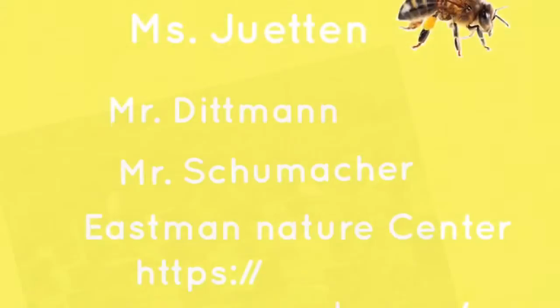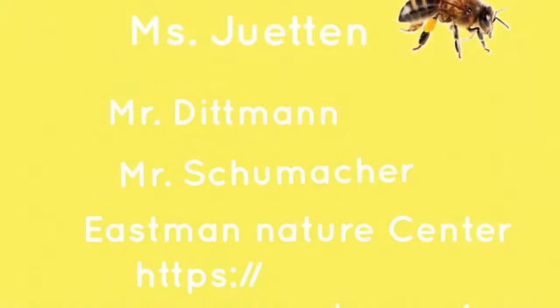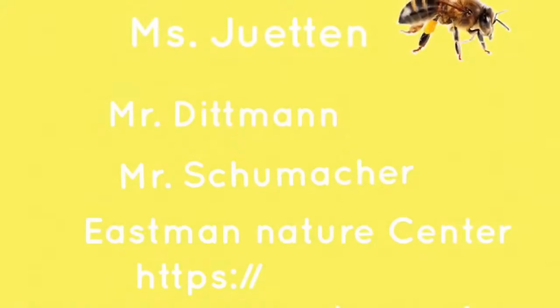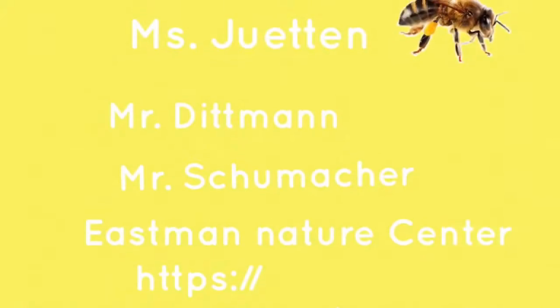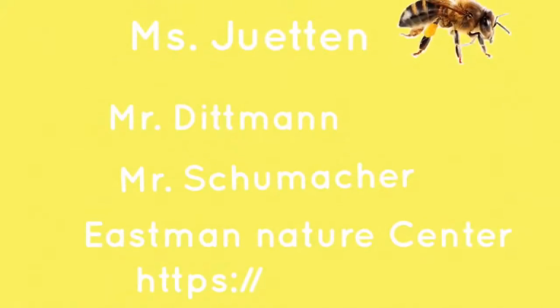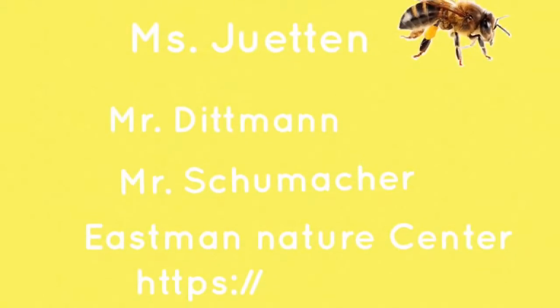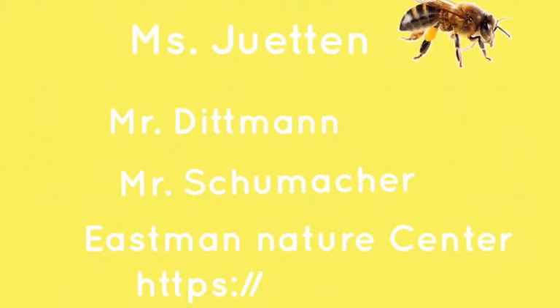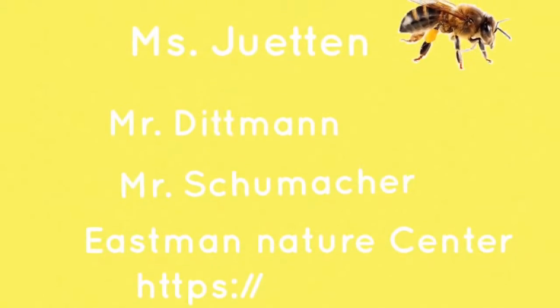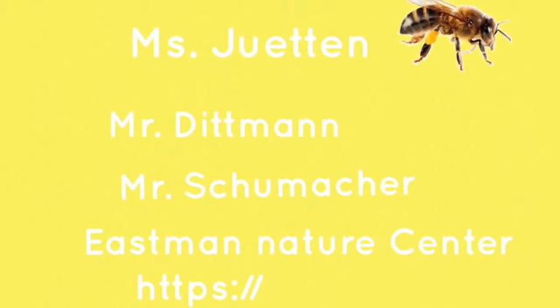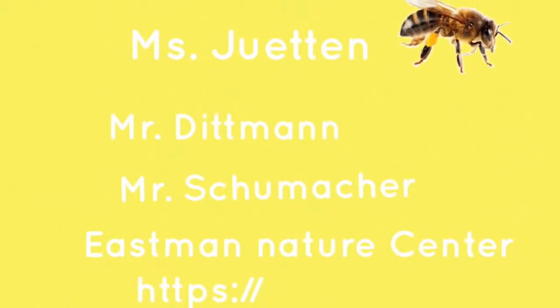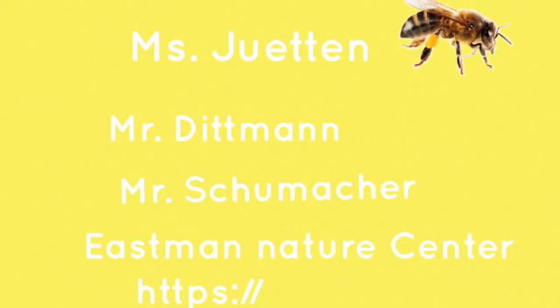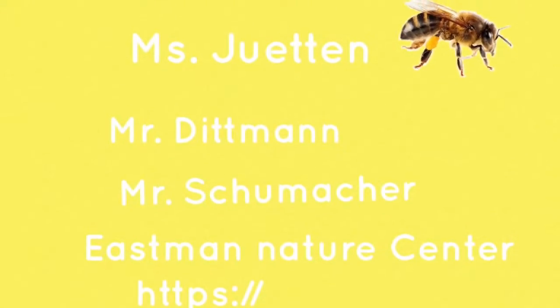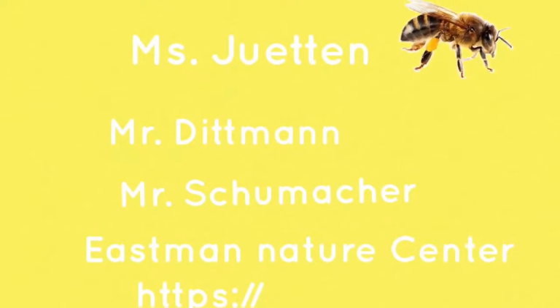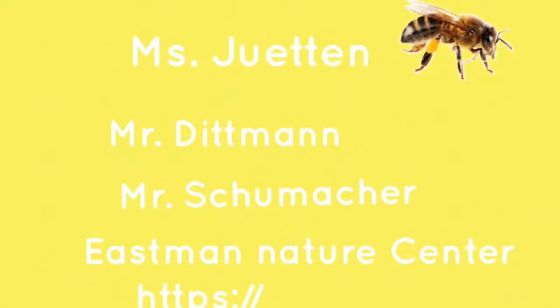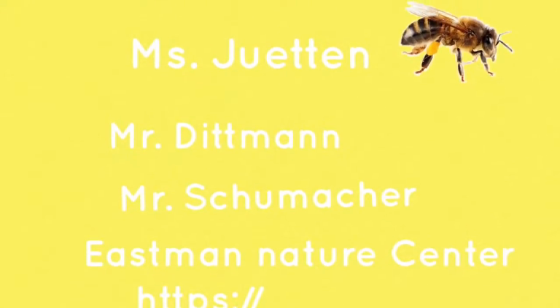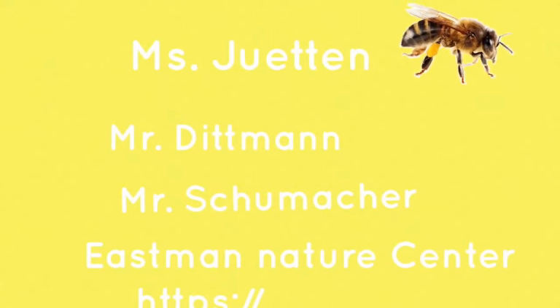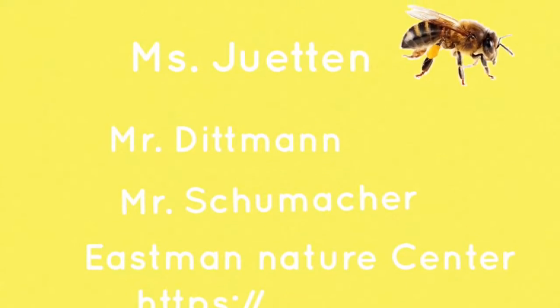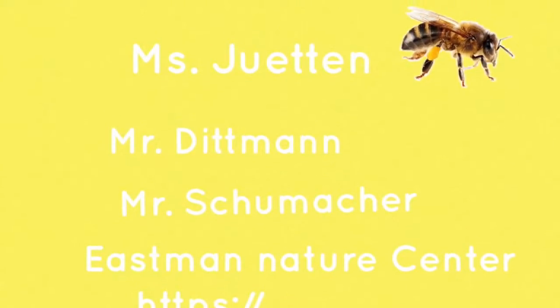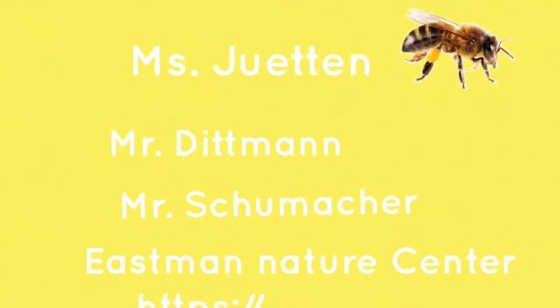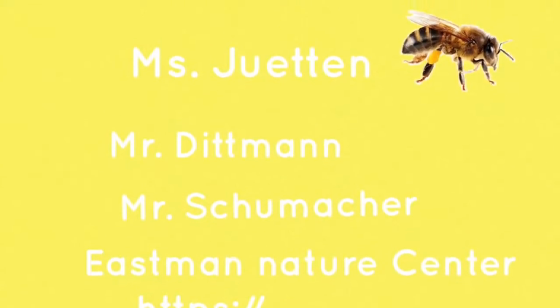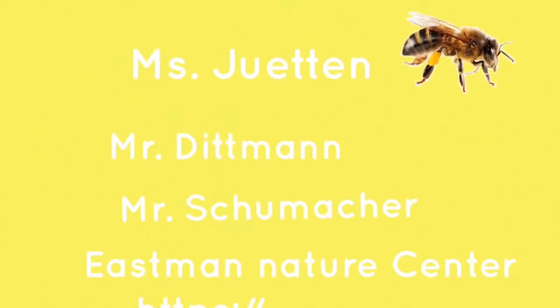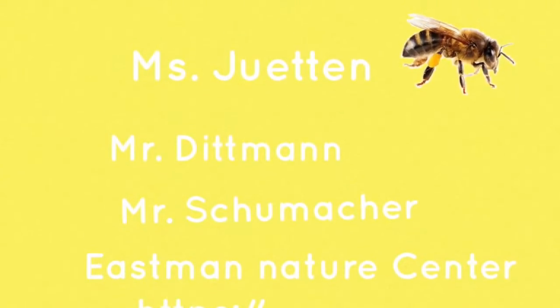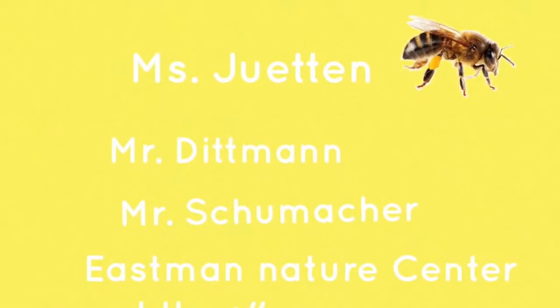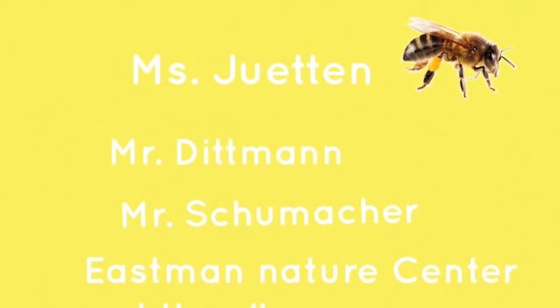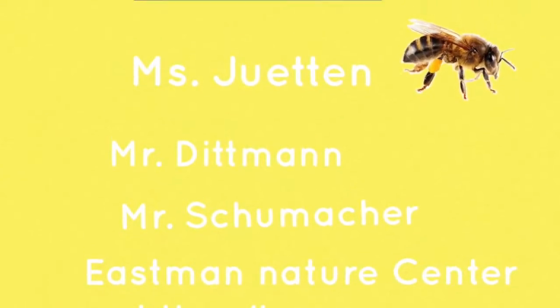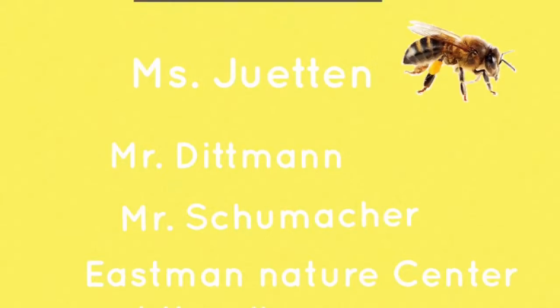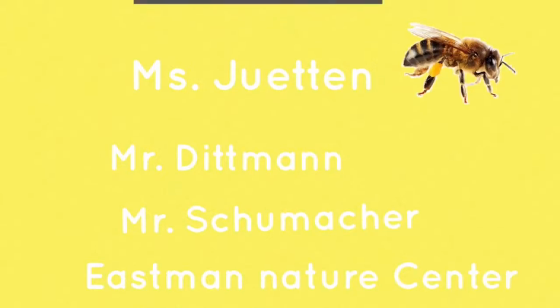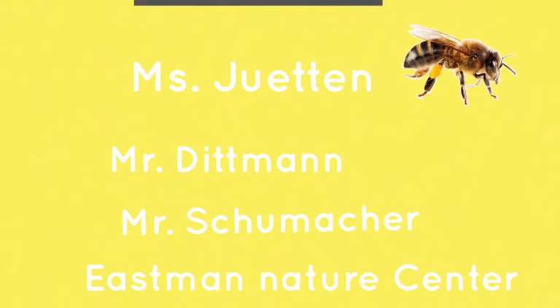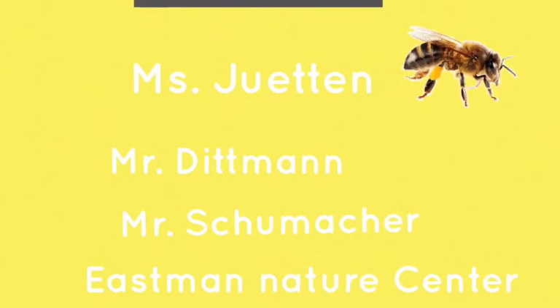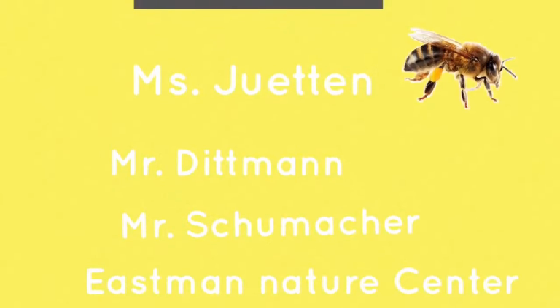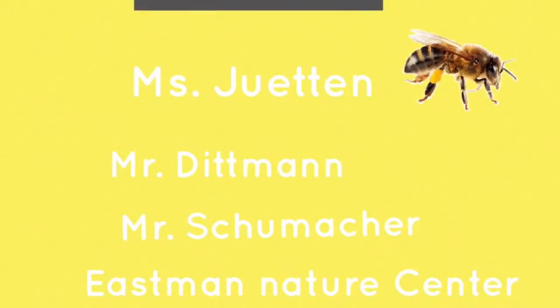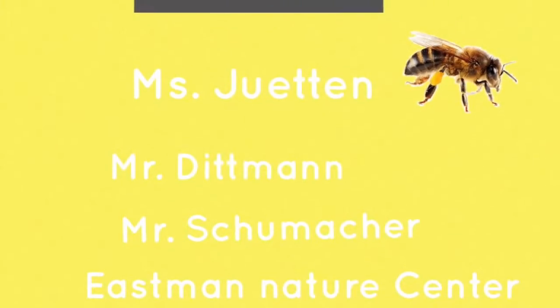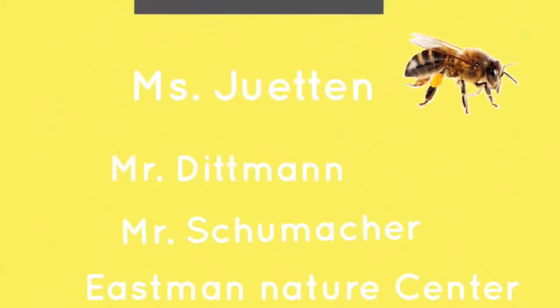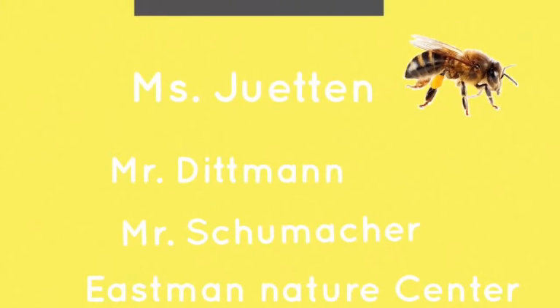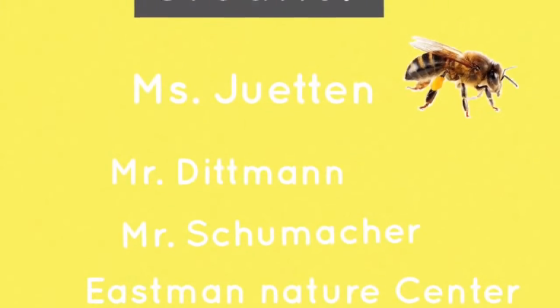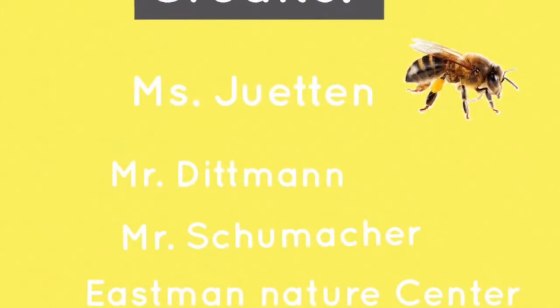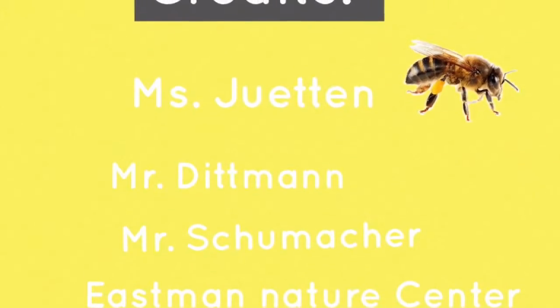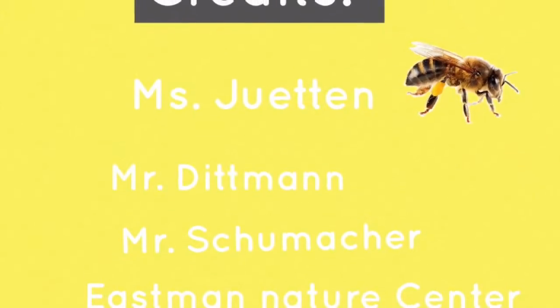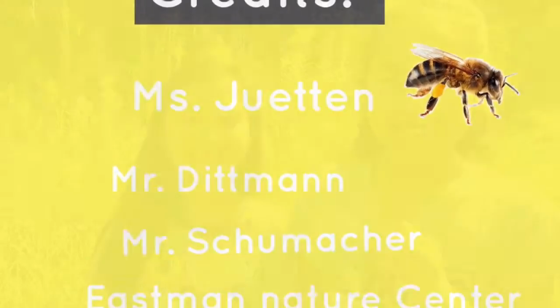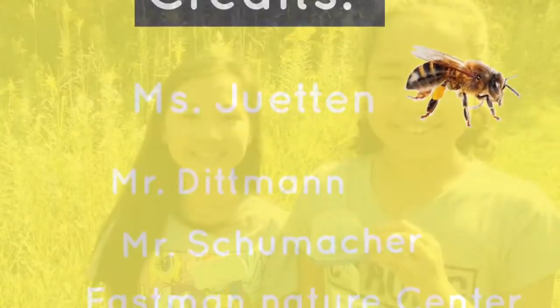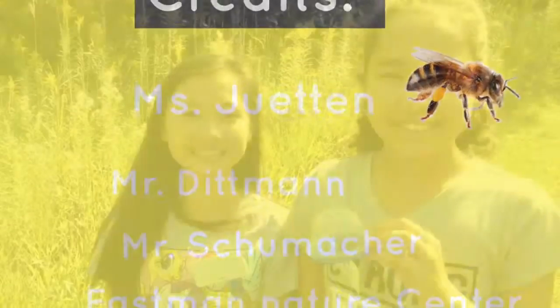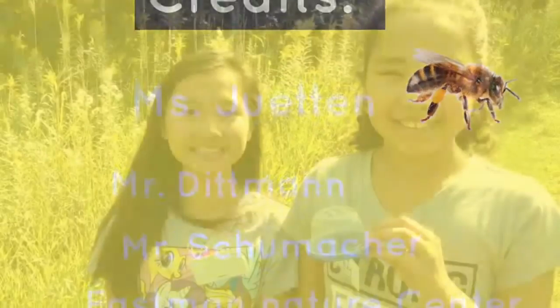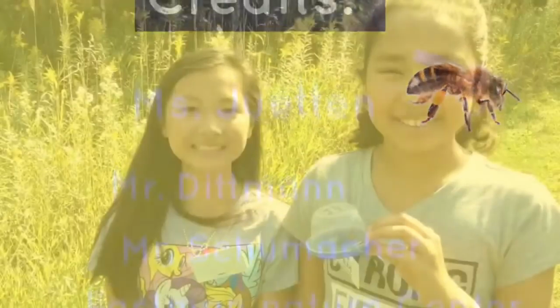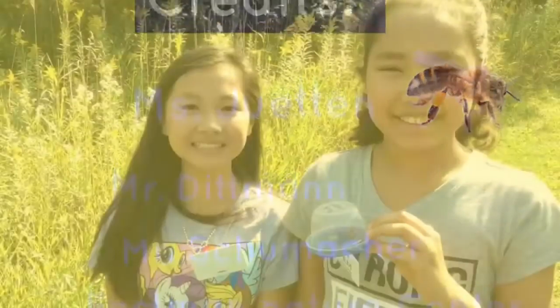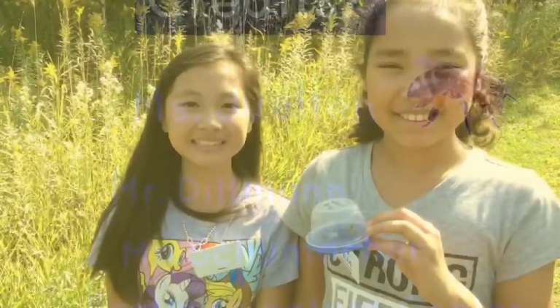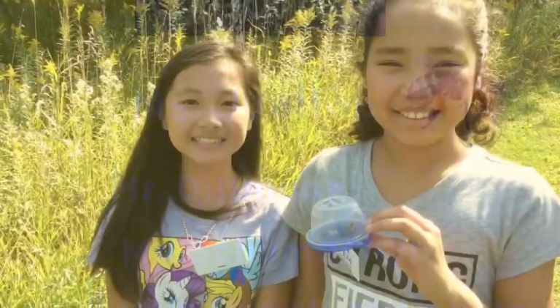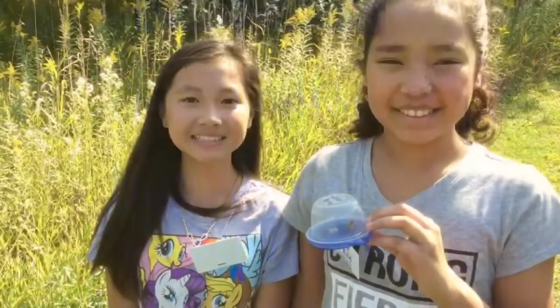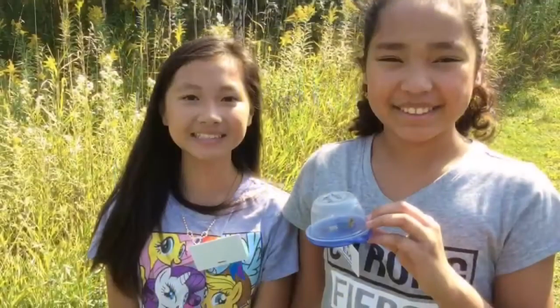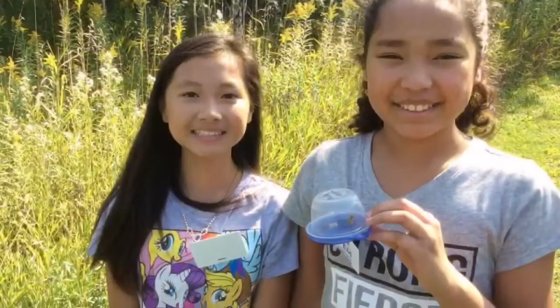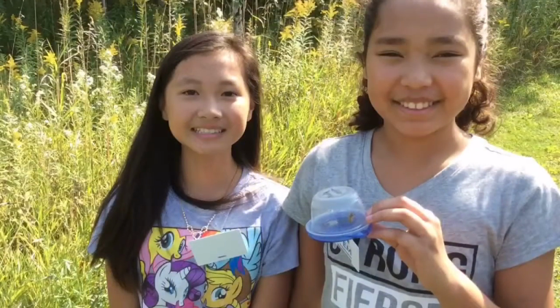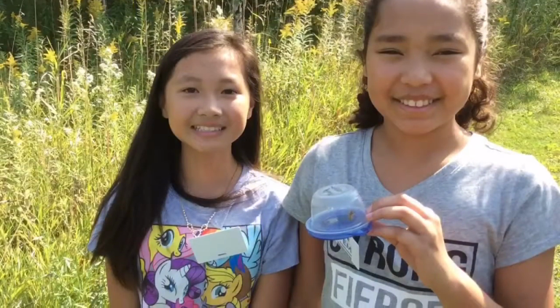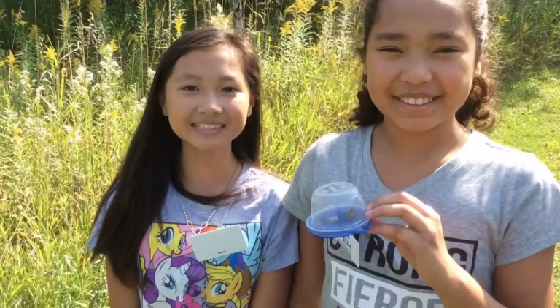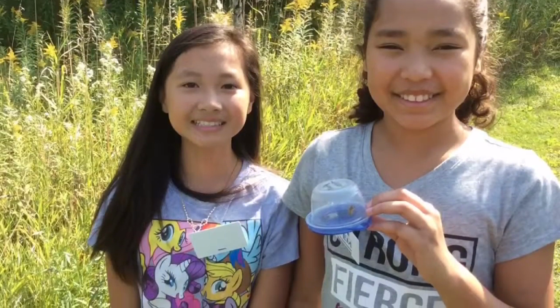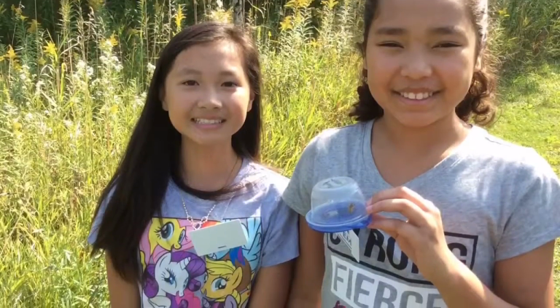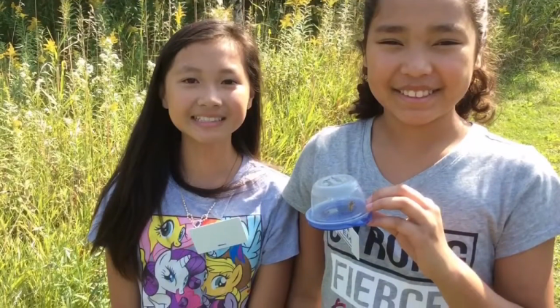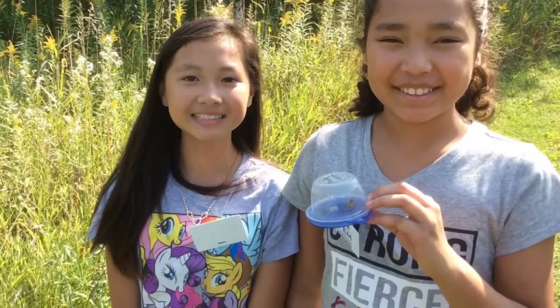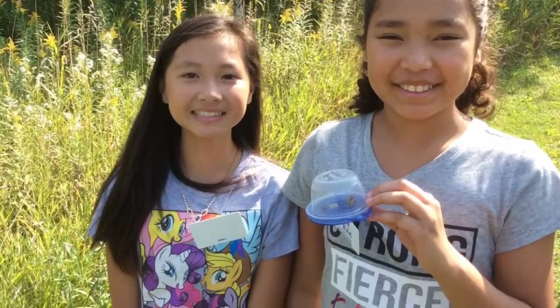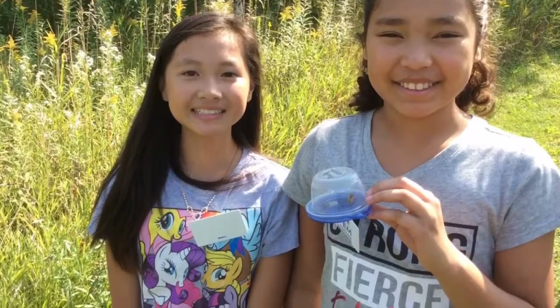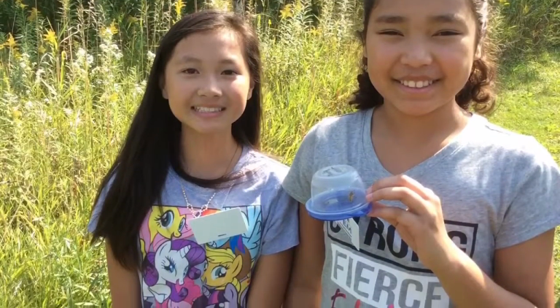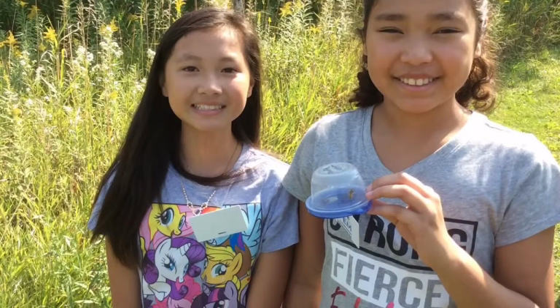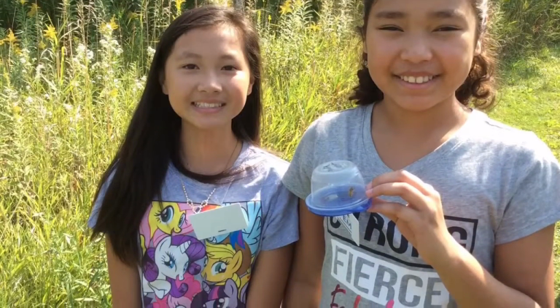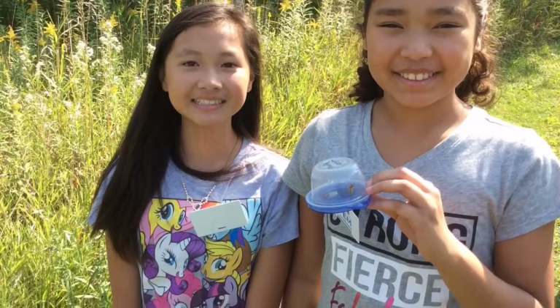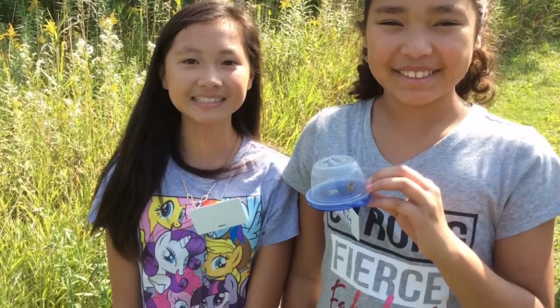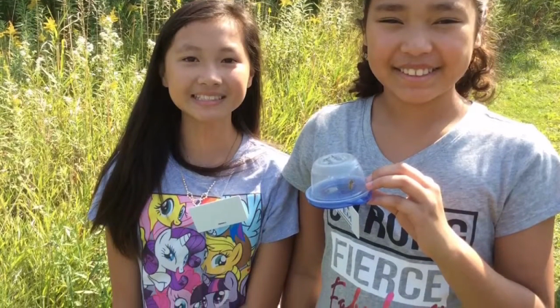Credits: Ms. John, Mr. Schumacher, Mr. Dittman, Eastman Nature Center. By Malaysia and Jade.